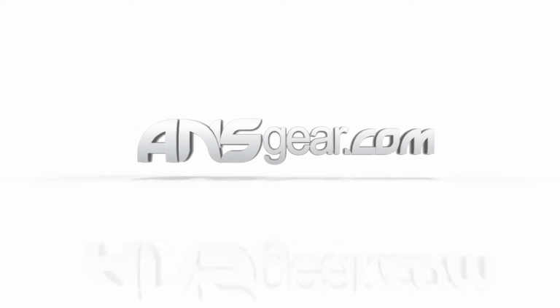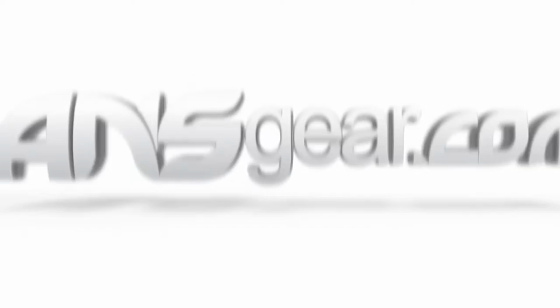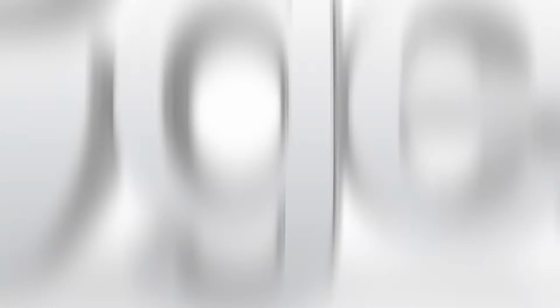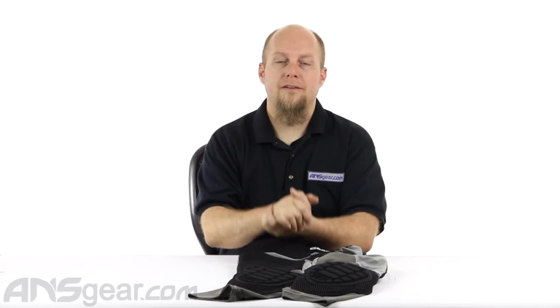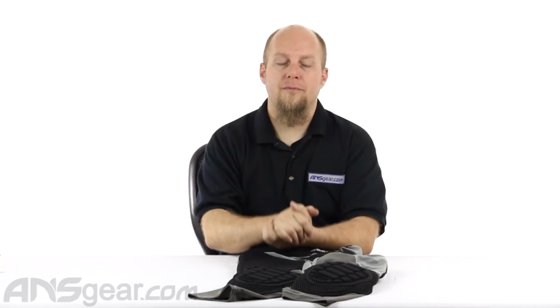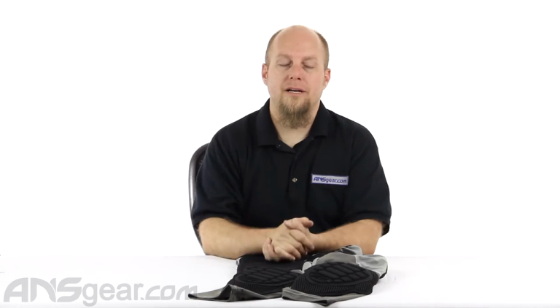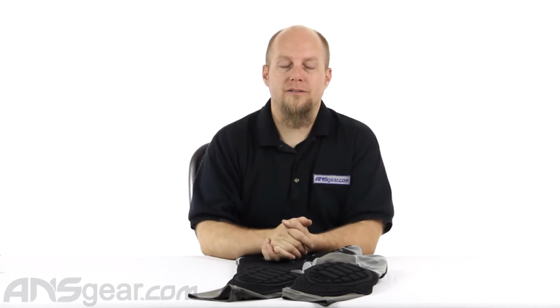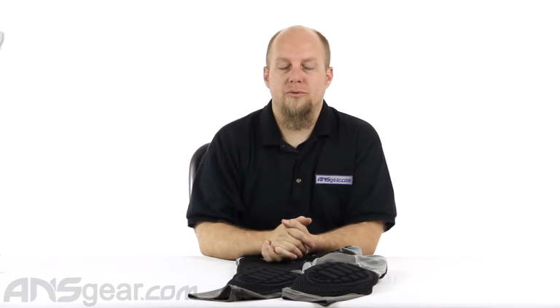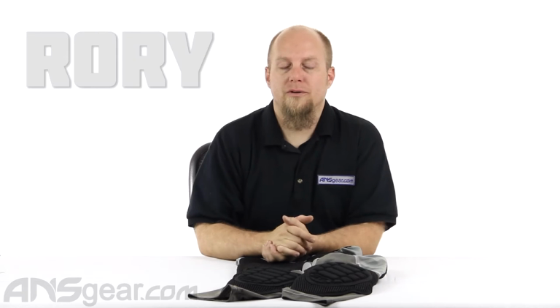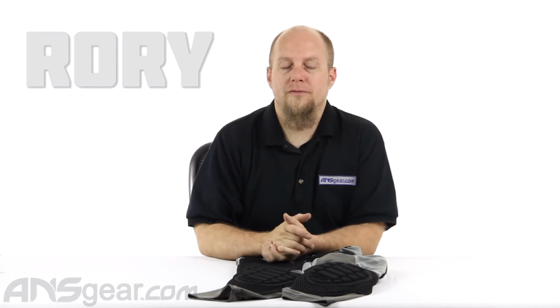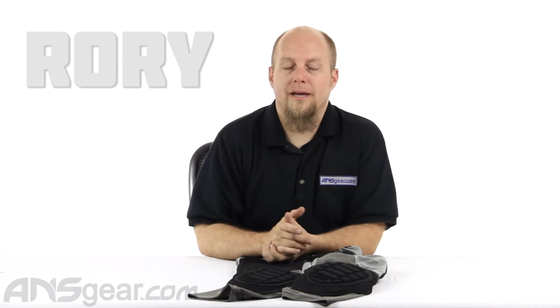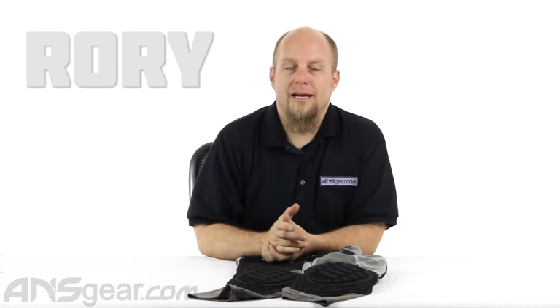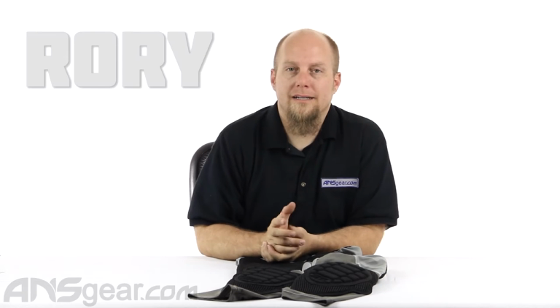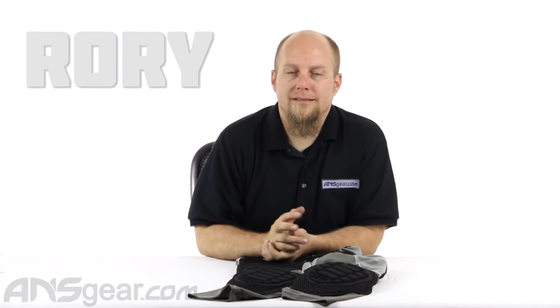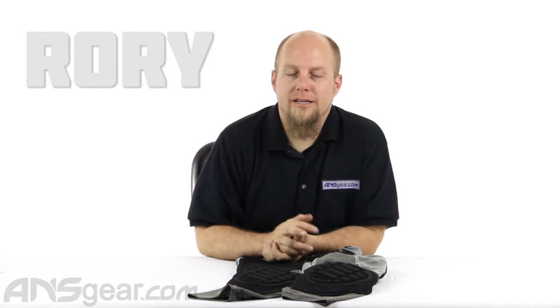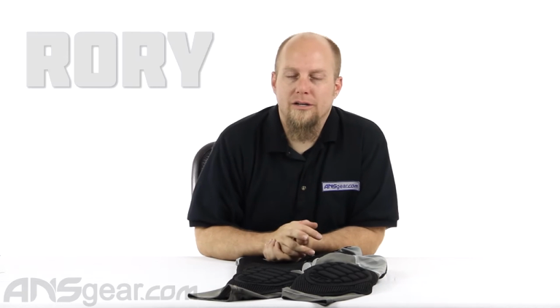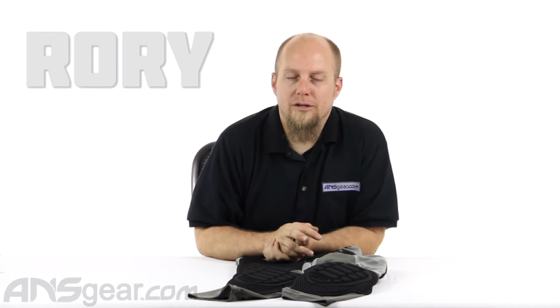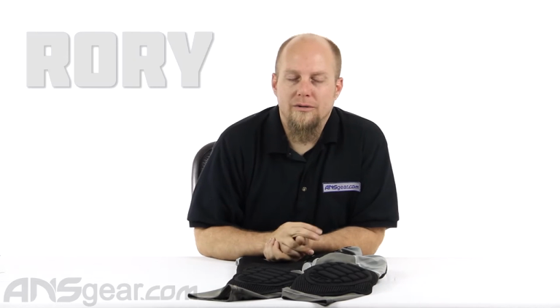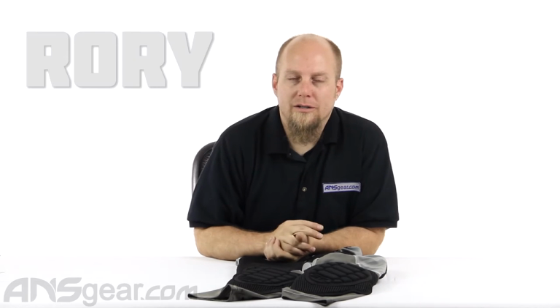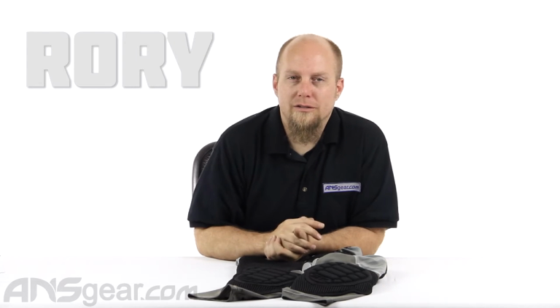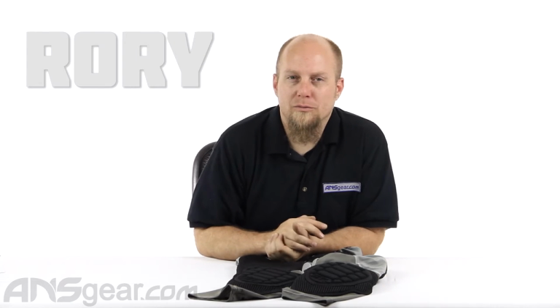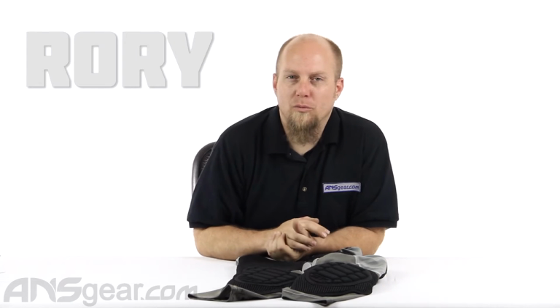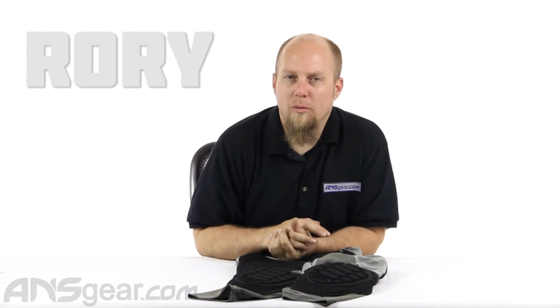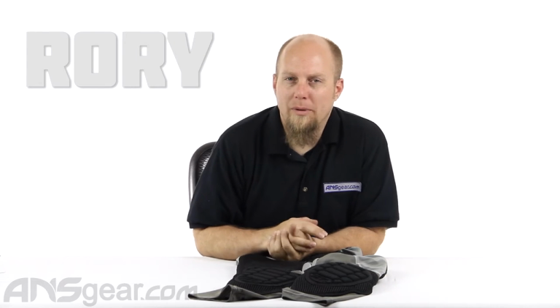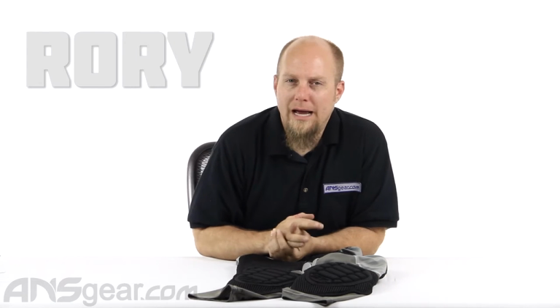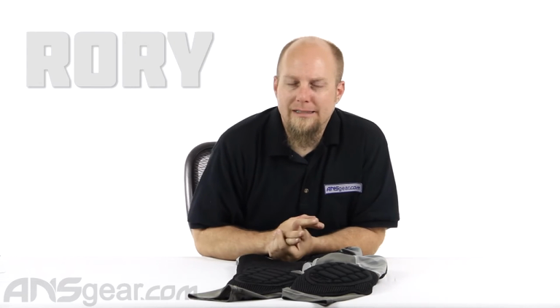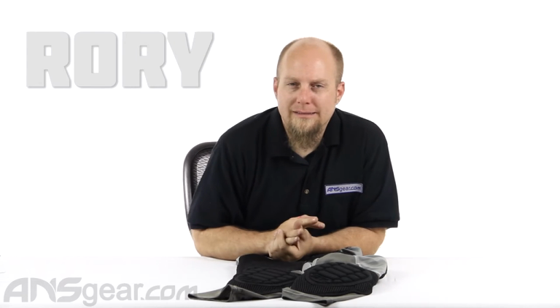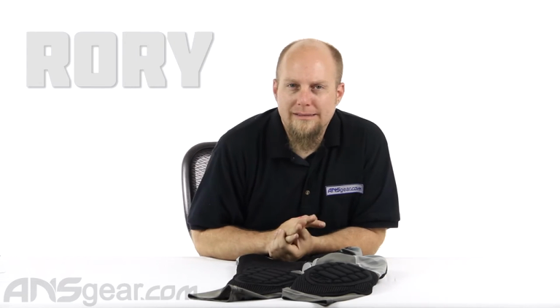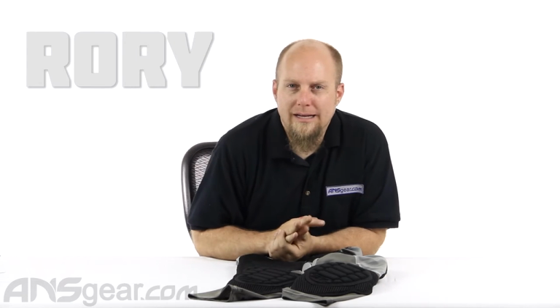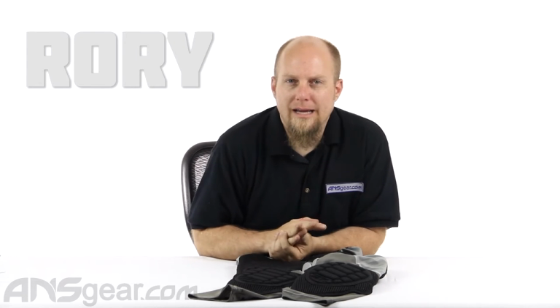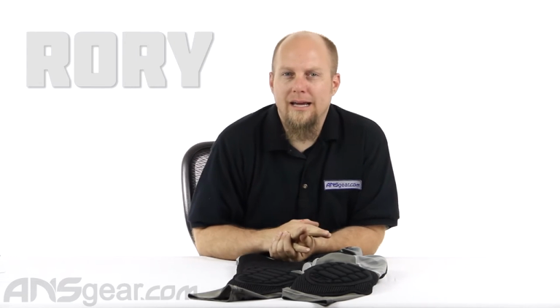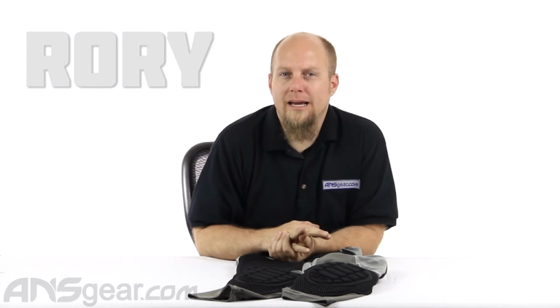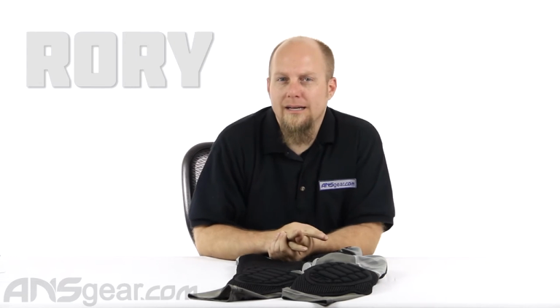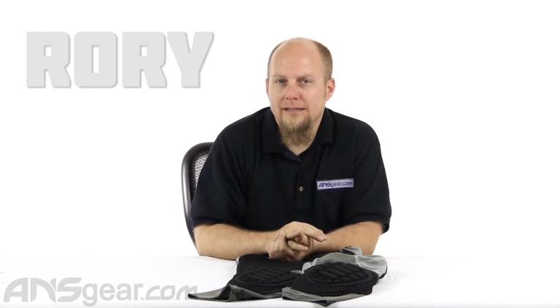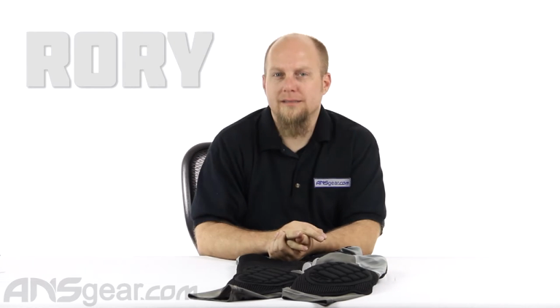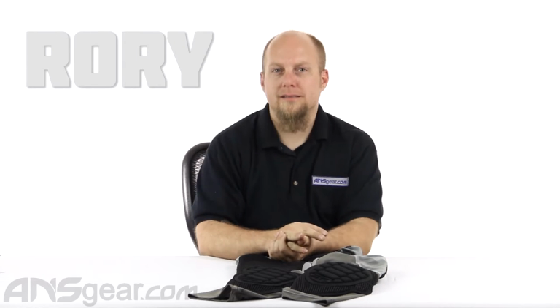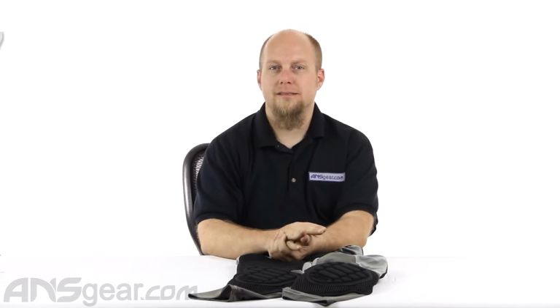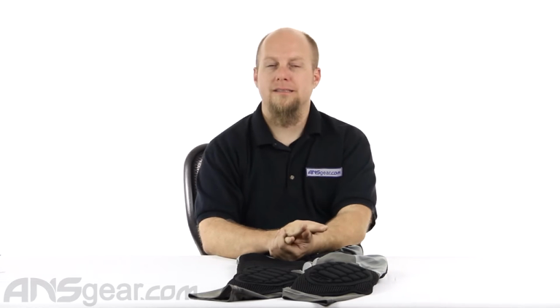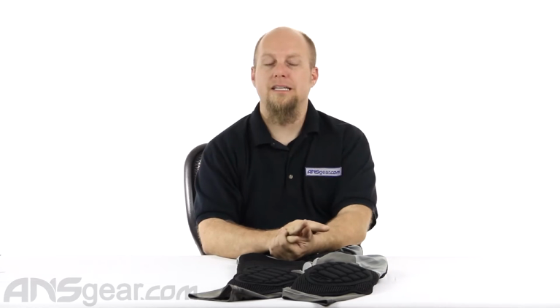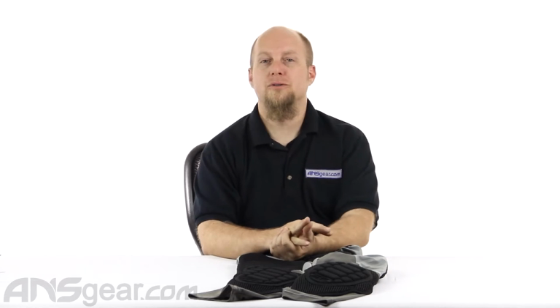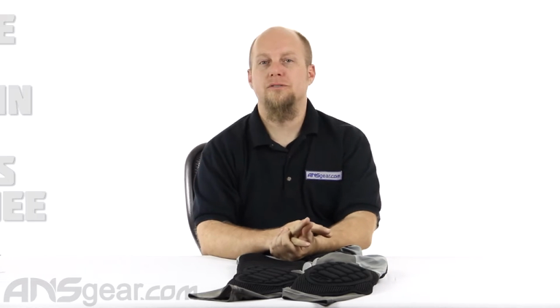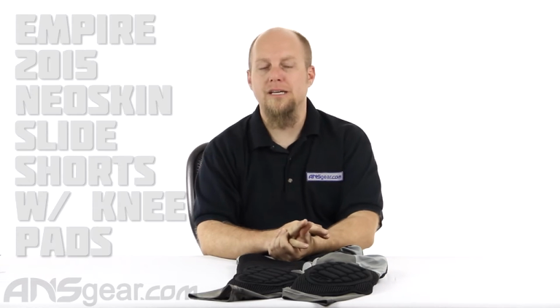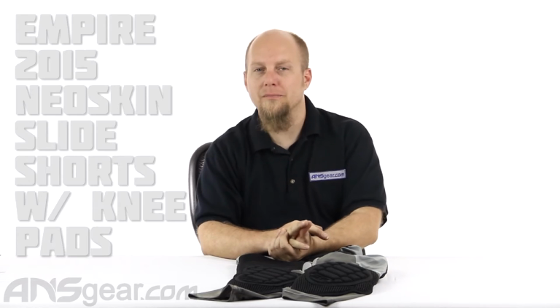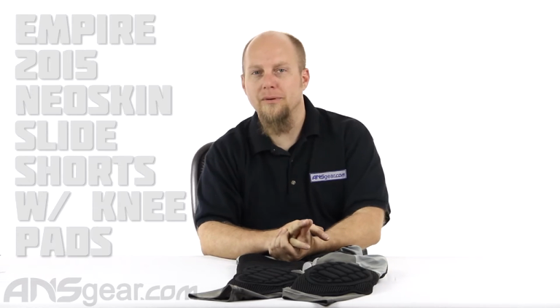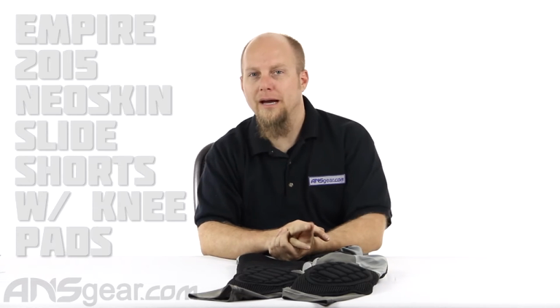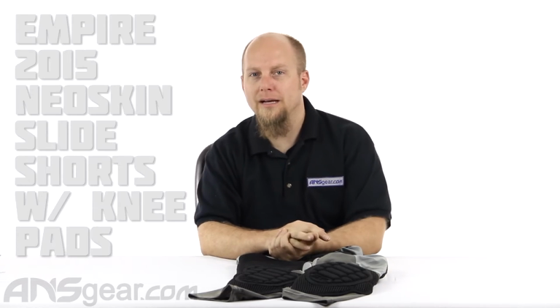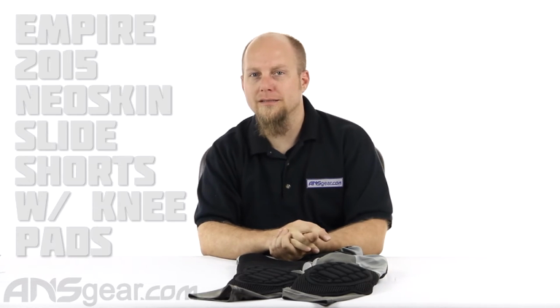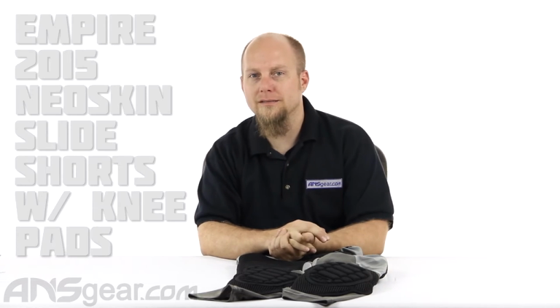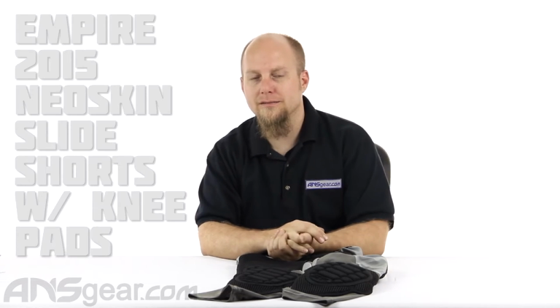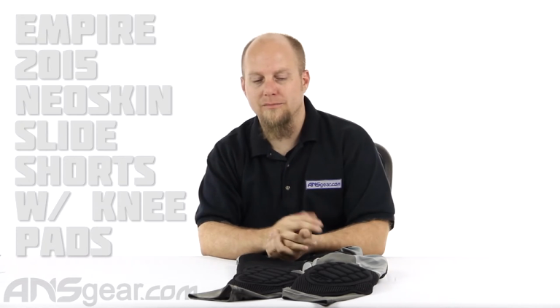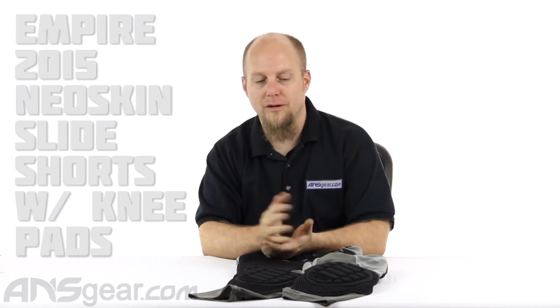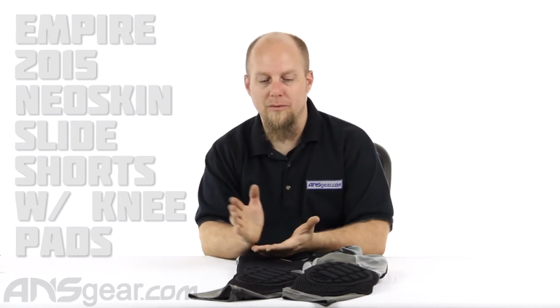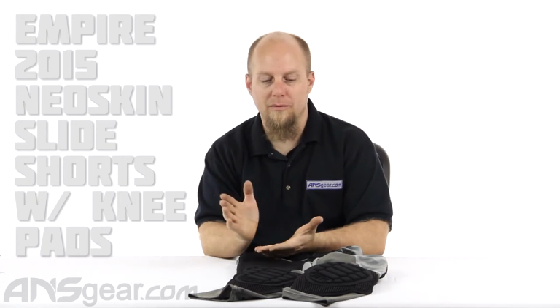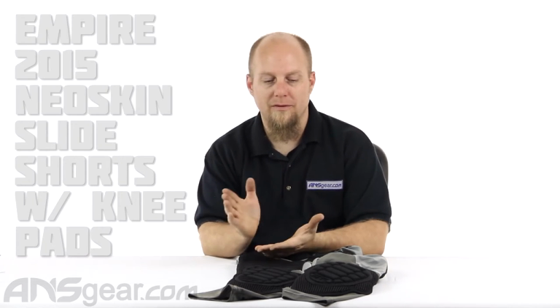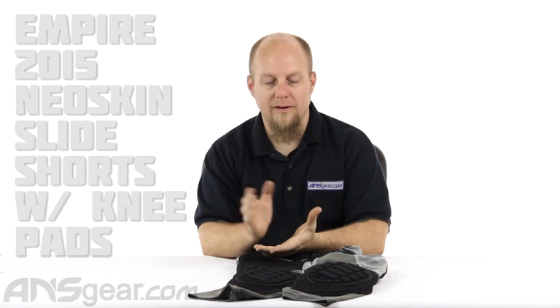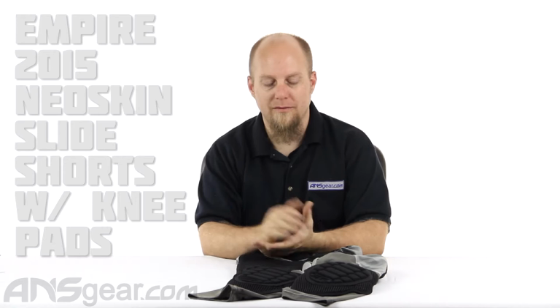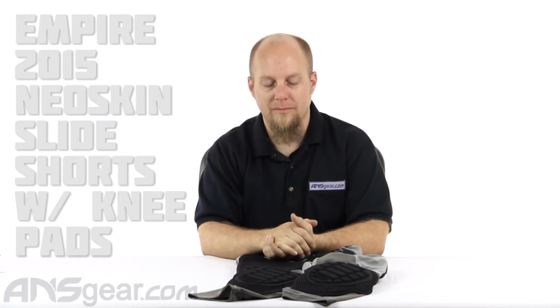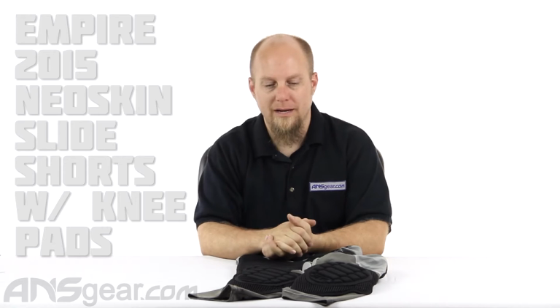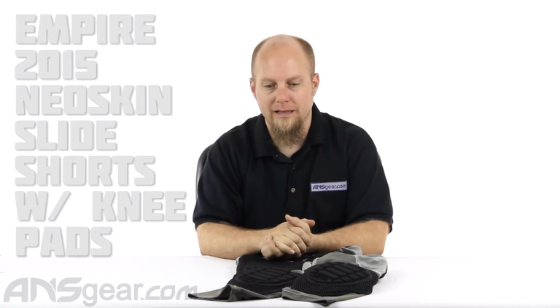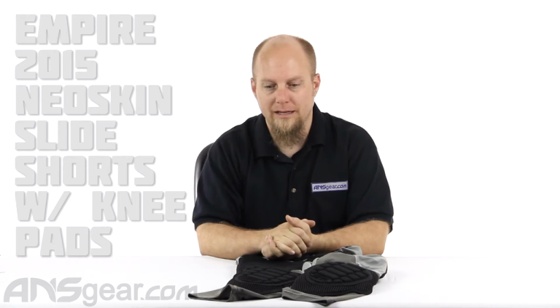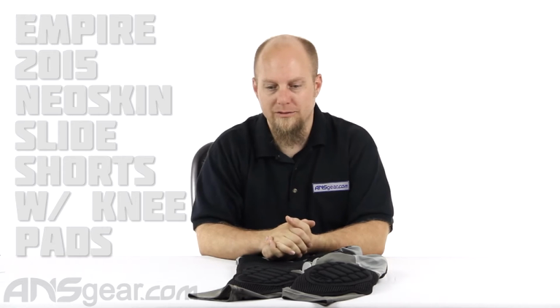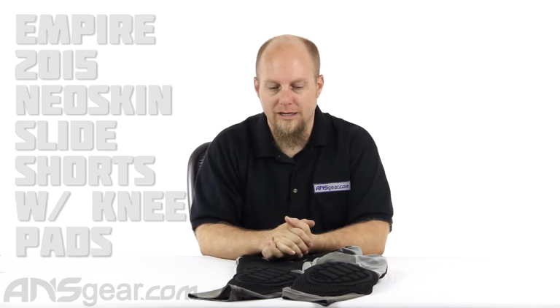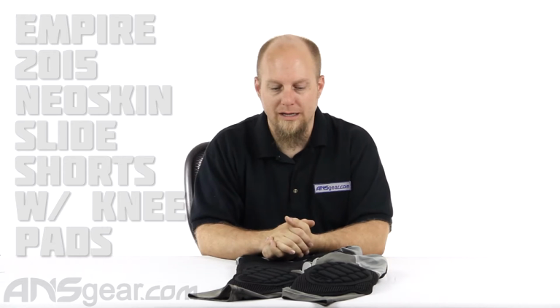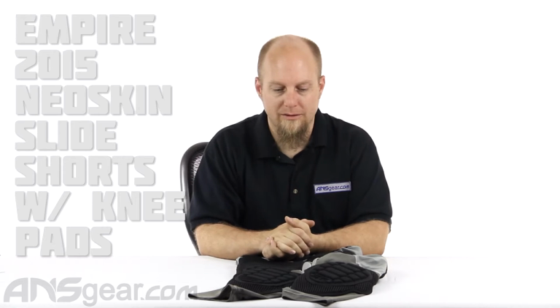Hey everybody, it's Rory from A&S Gear. We're going to look at some more pads today — Neoskin pads, probably one of my favorite pad lines right now.